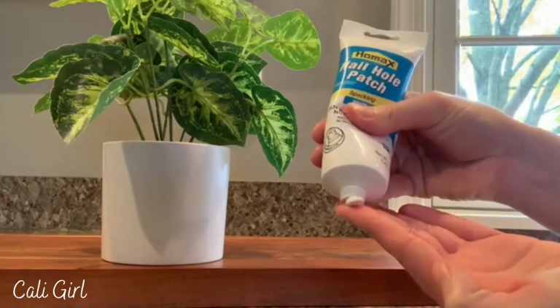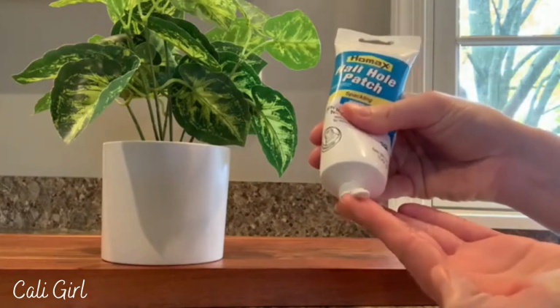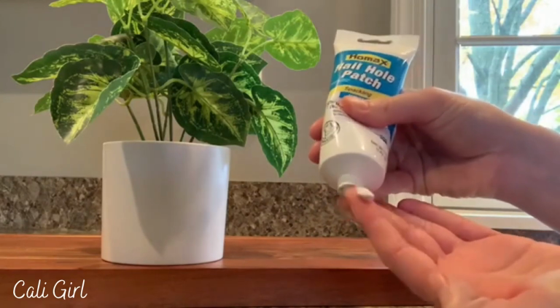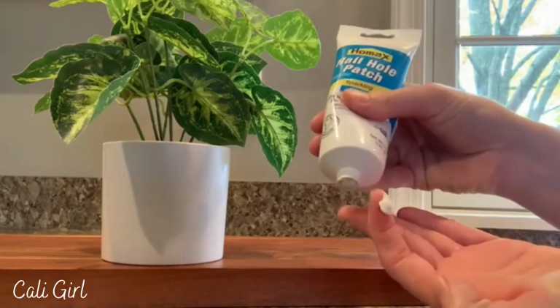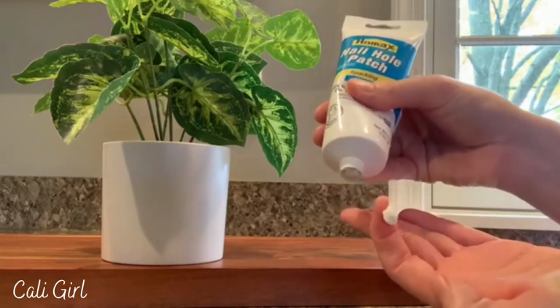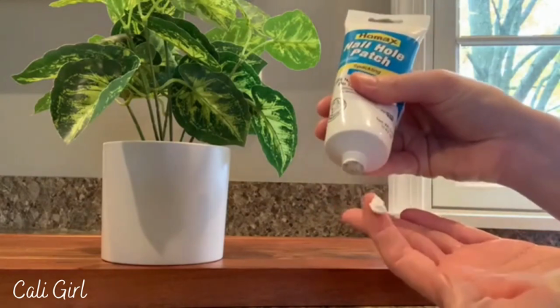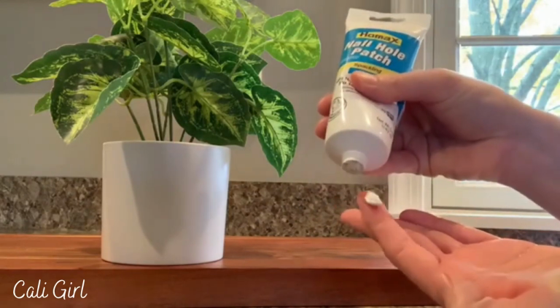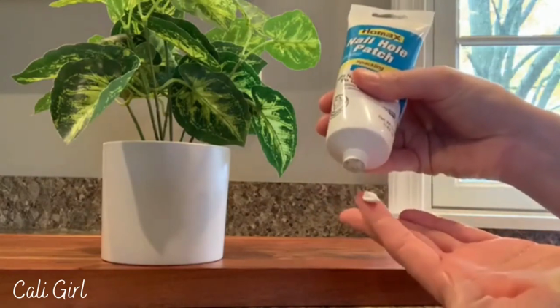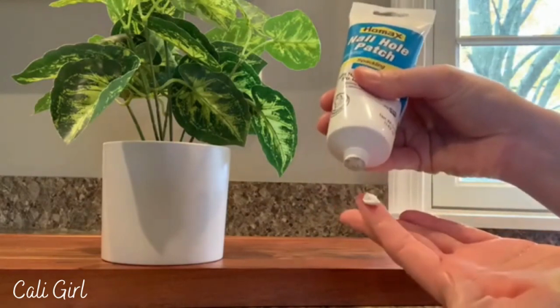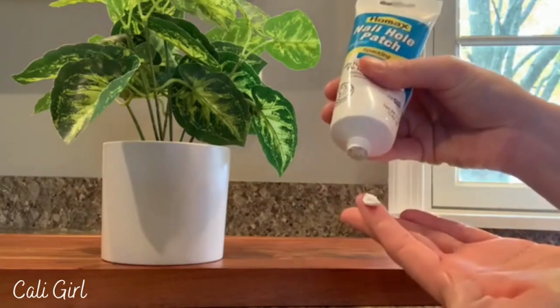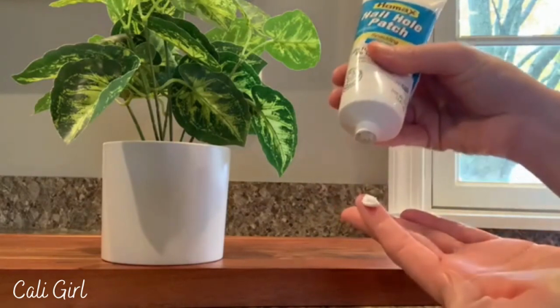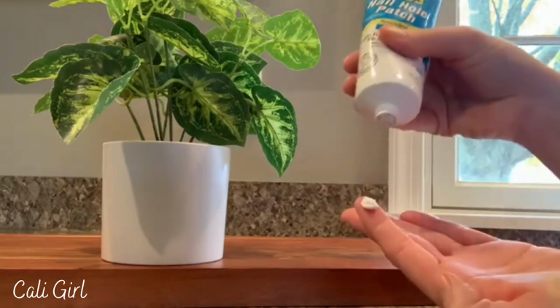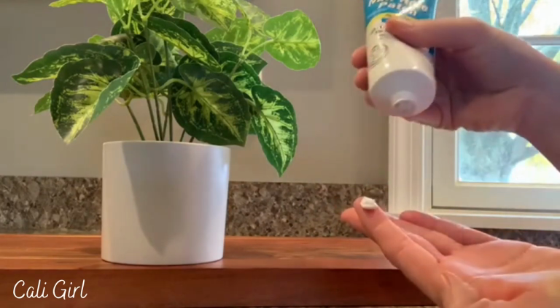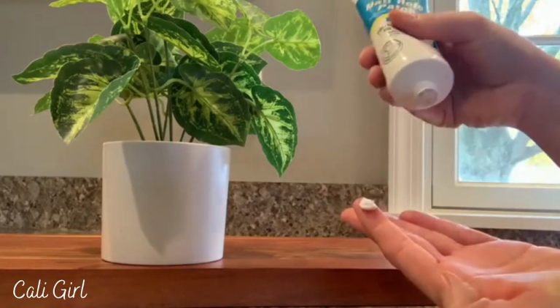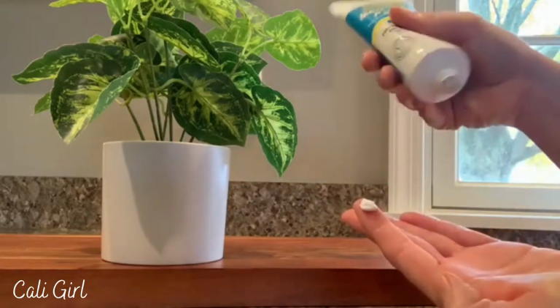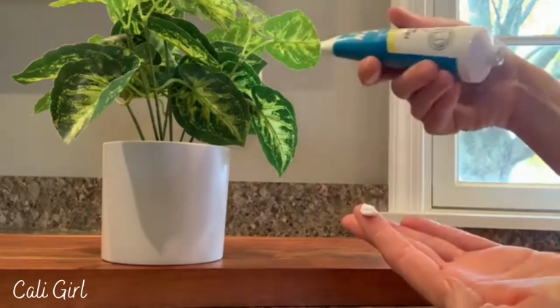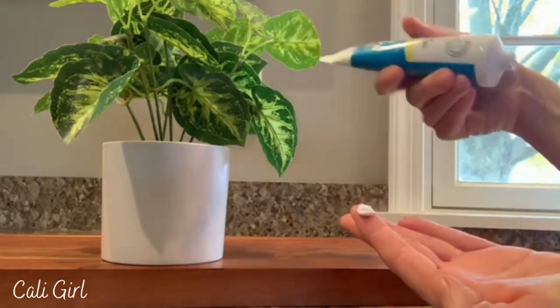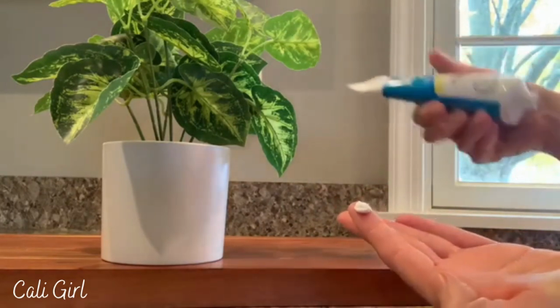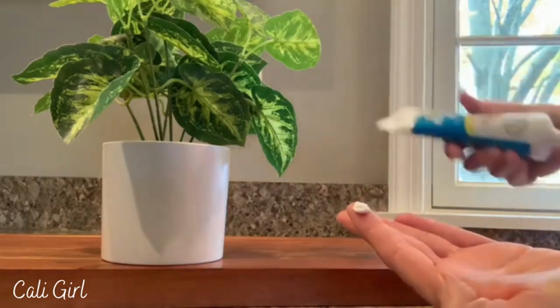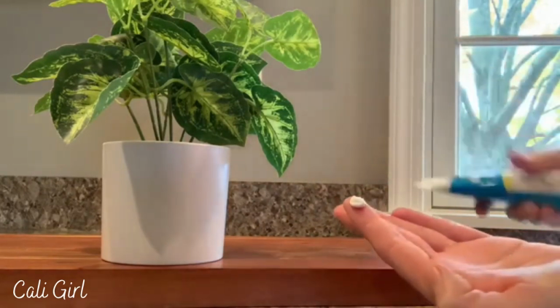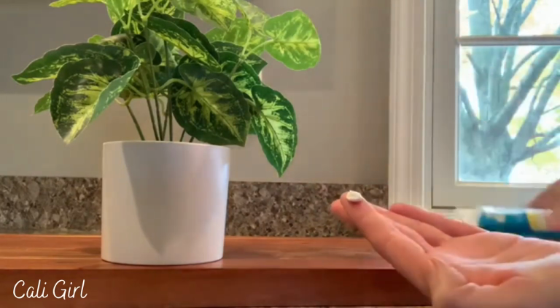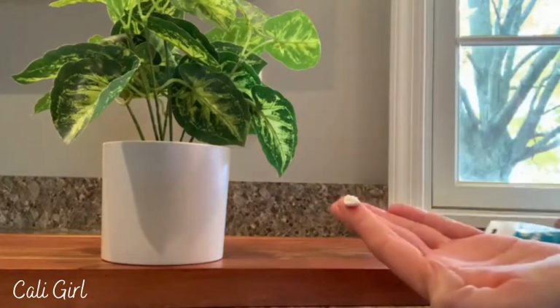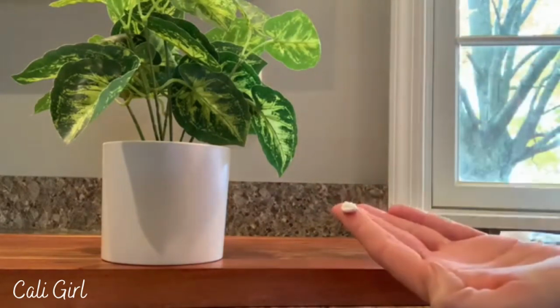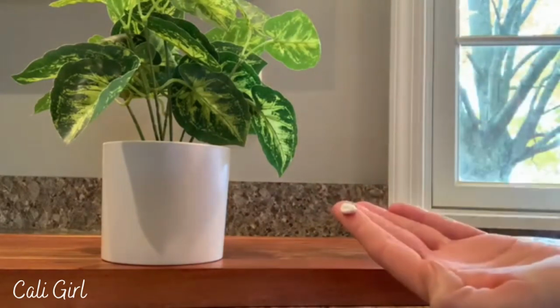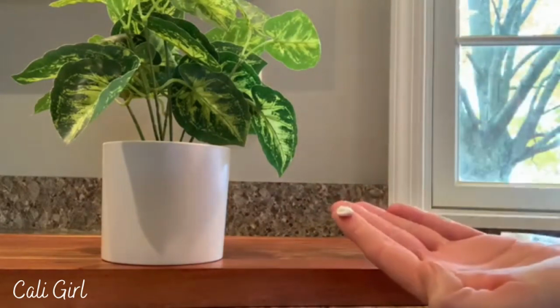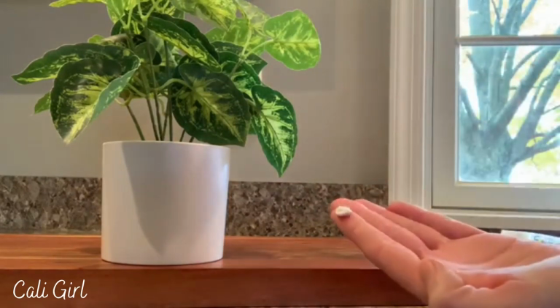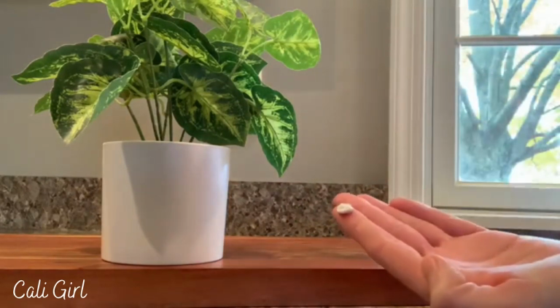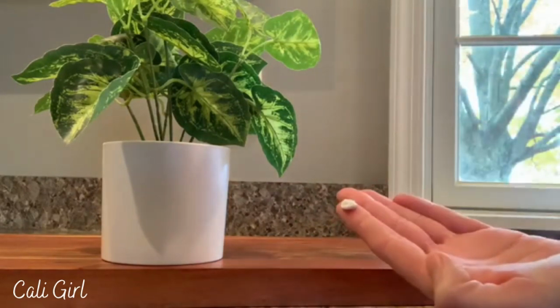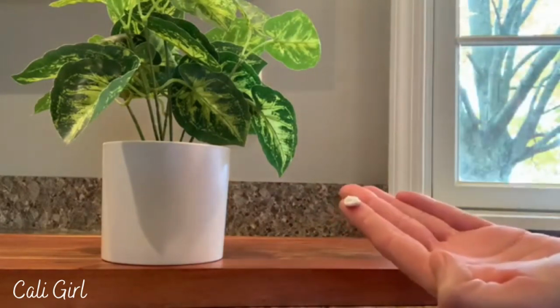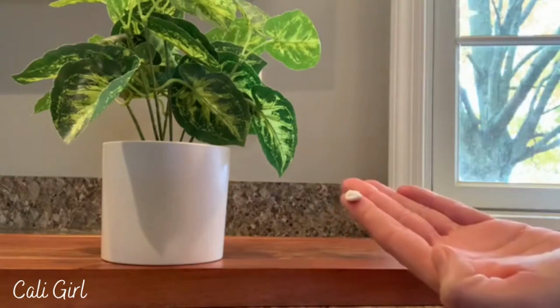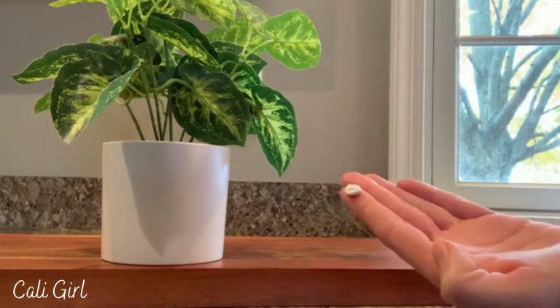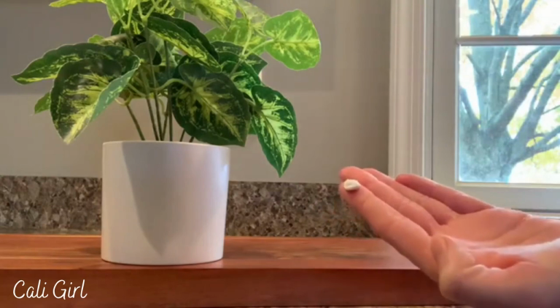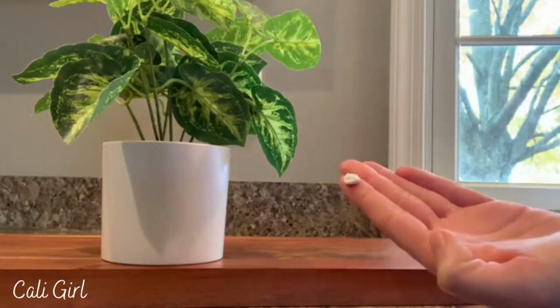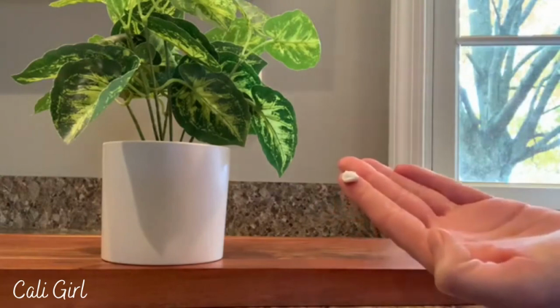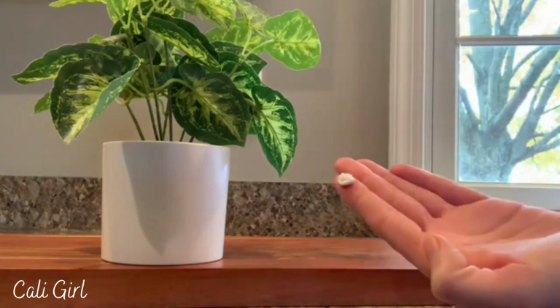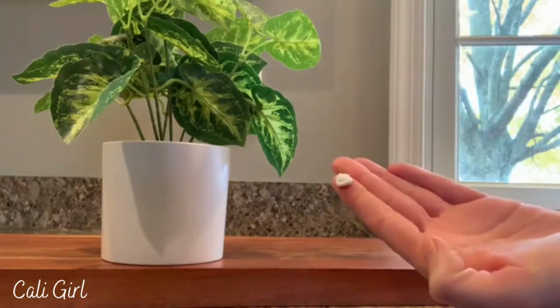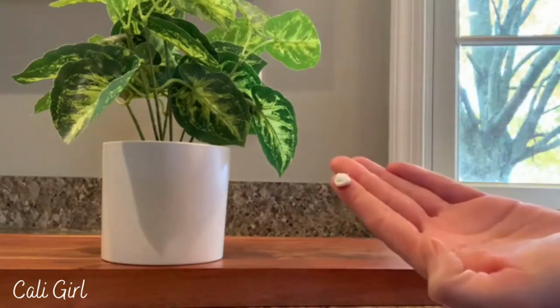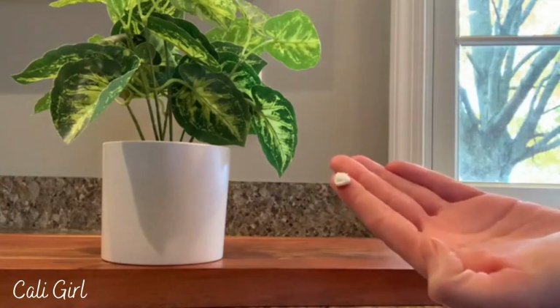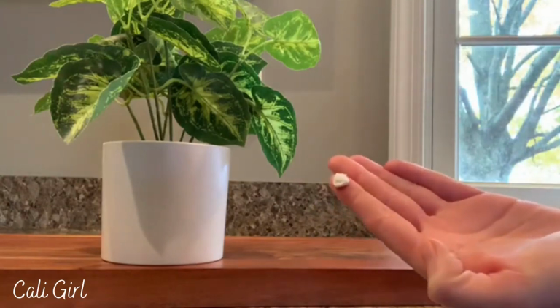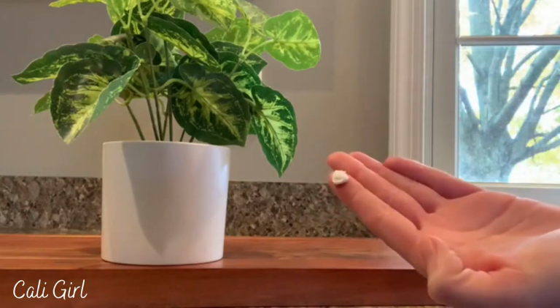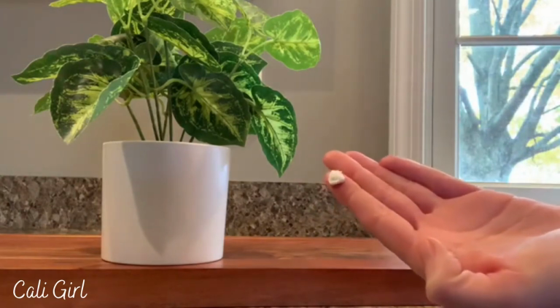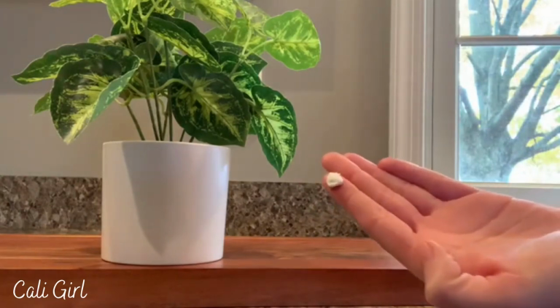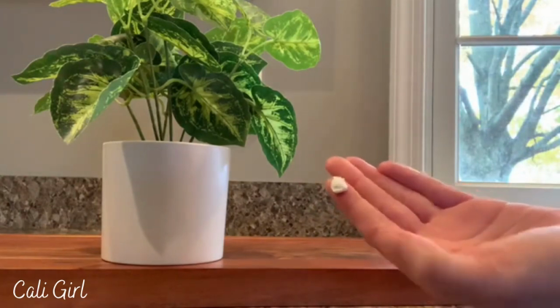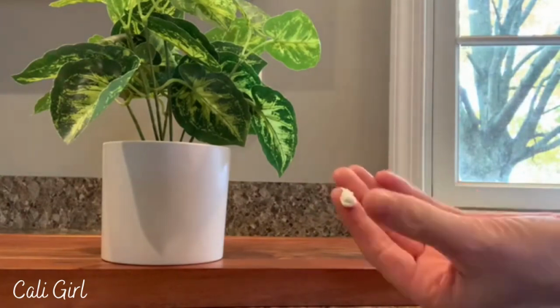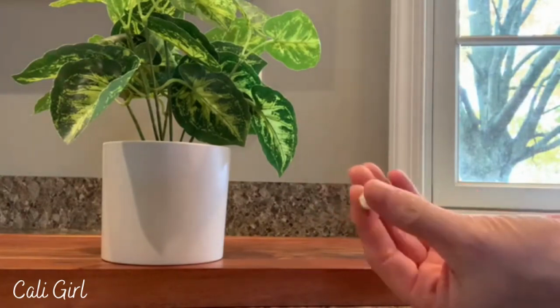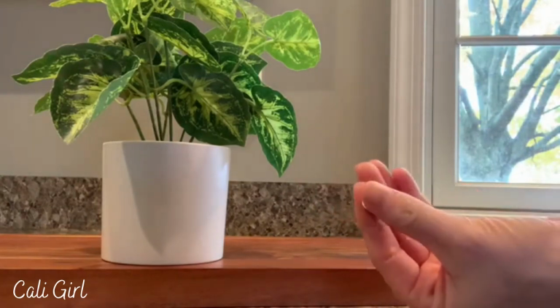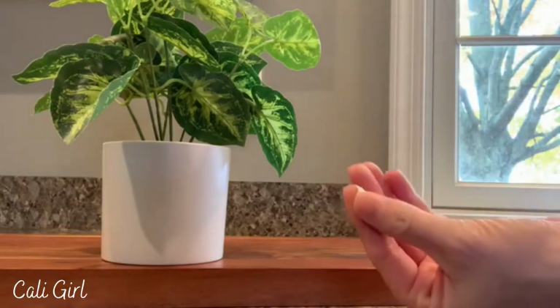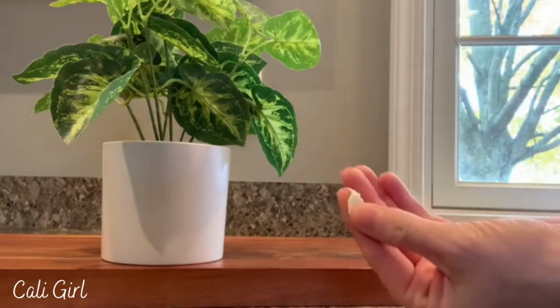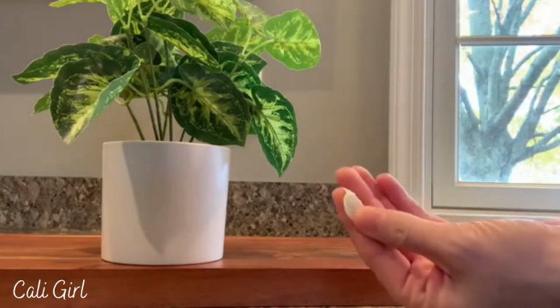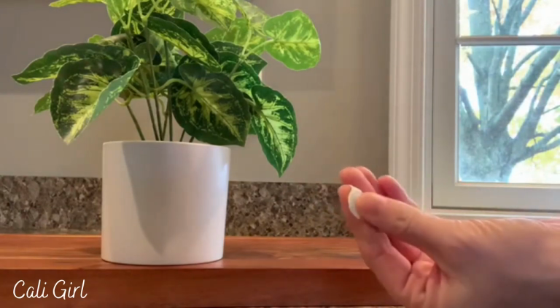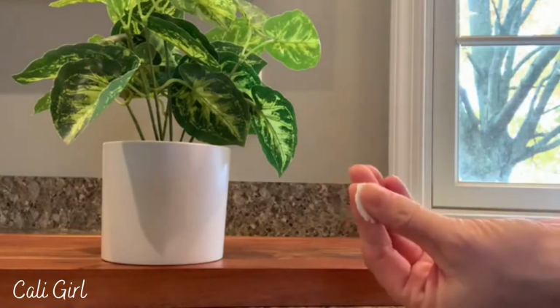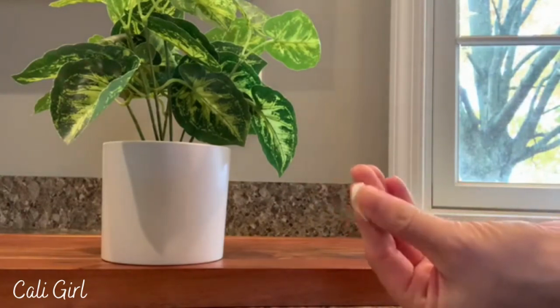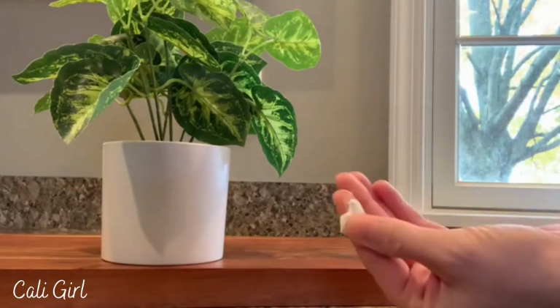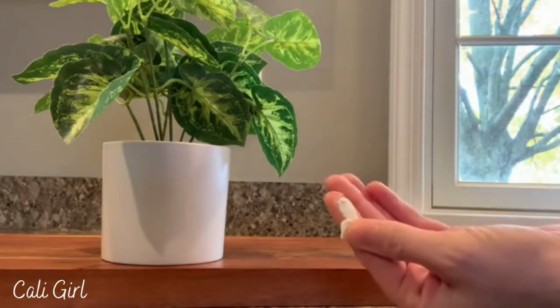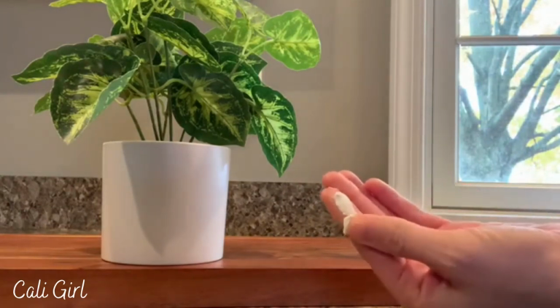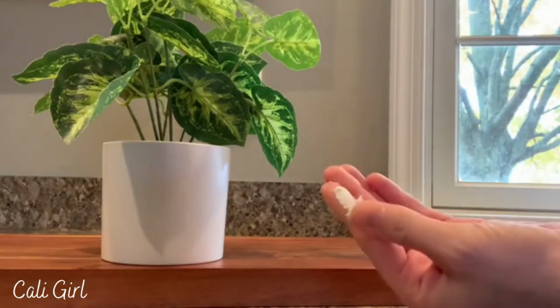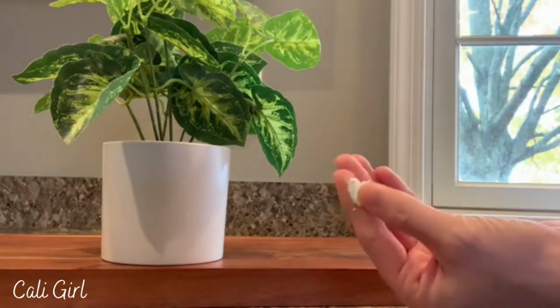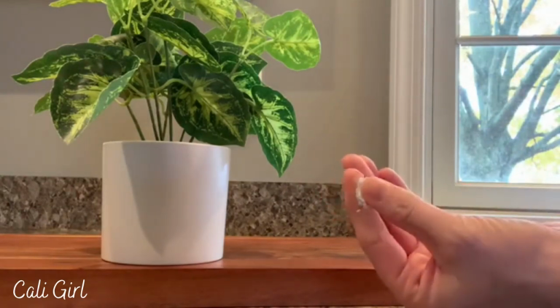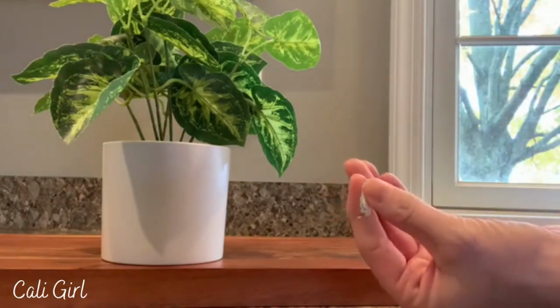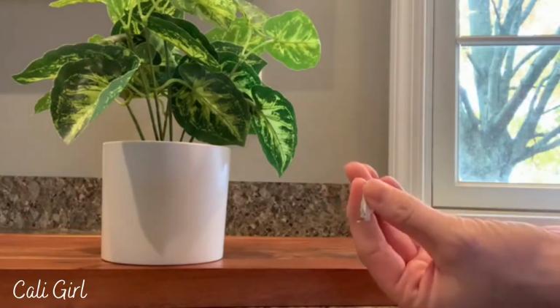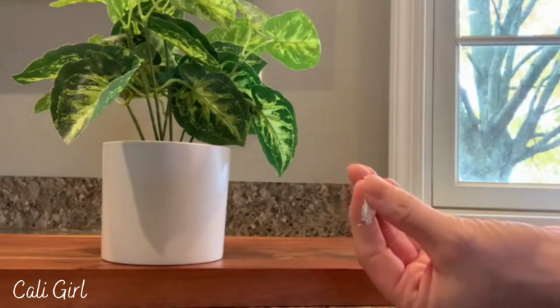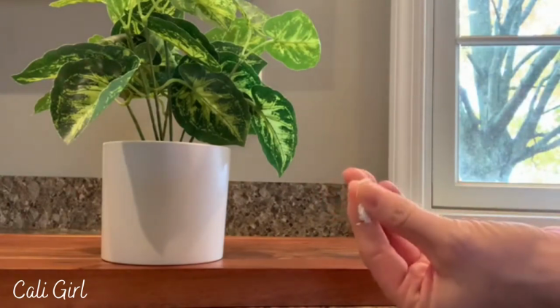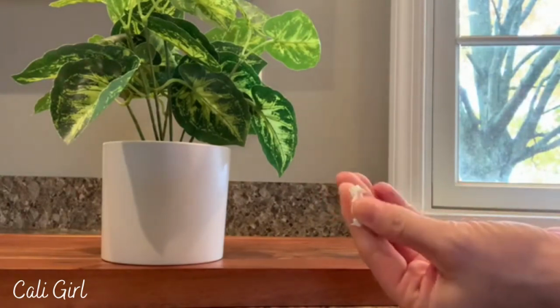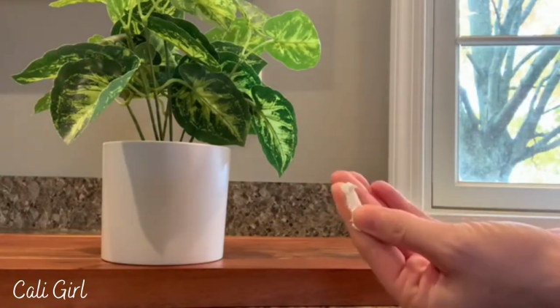It's just so easy to use. You just squeeze it out of the tube and then I was just using my hands to rub it right into the hole in the wall.